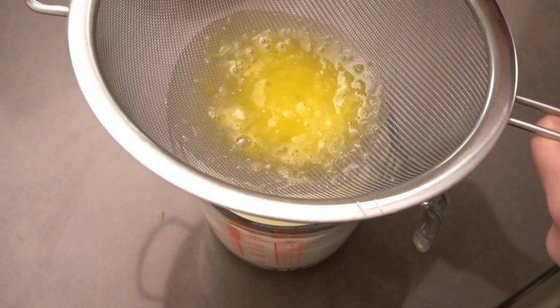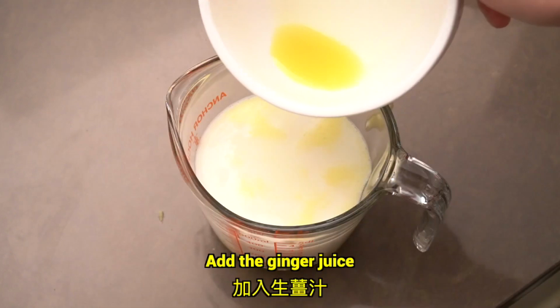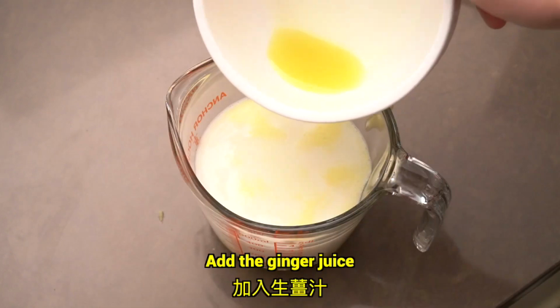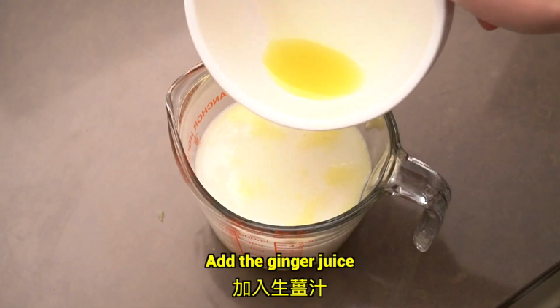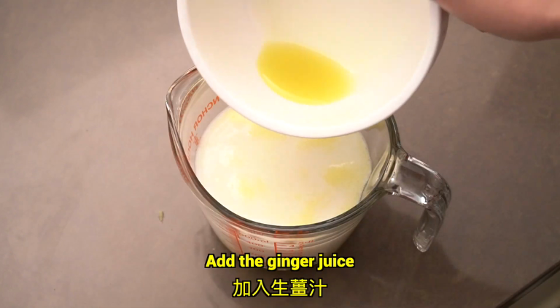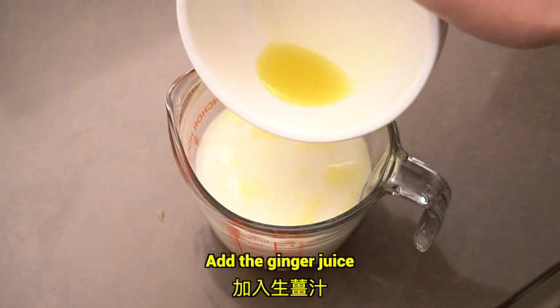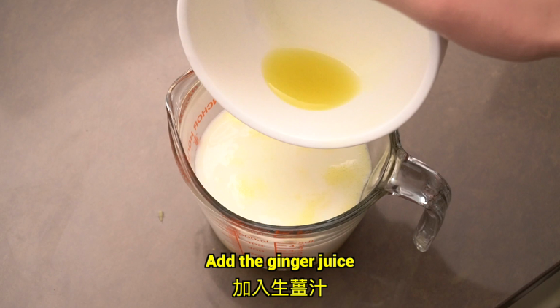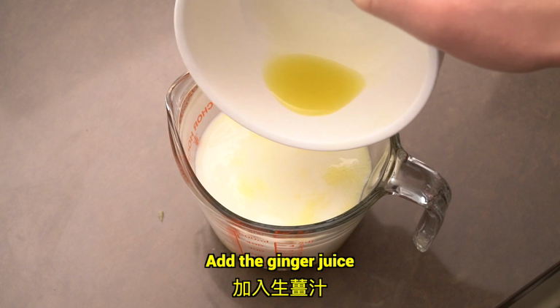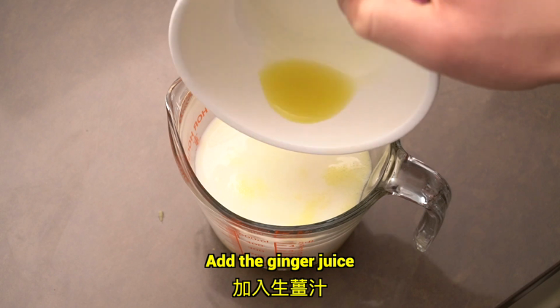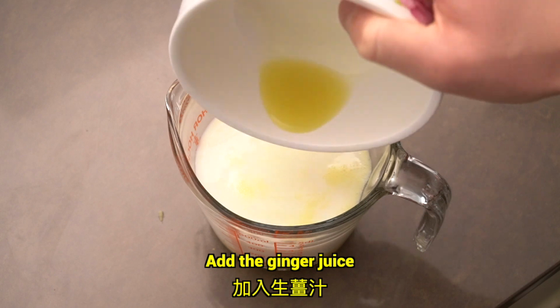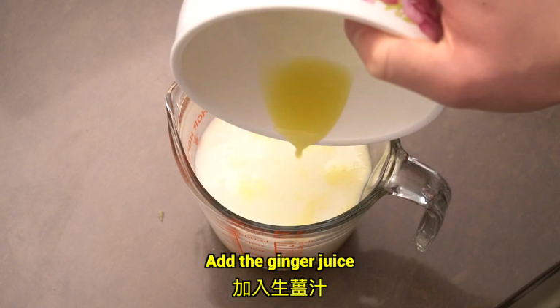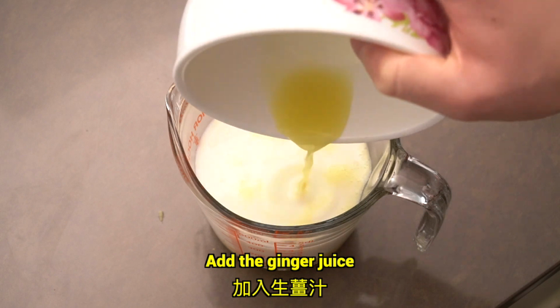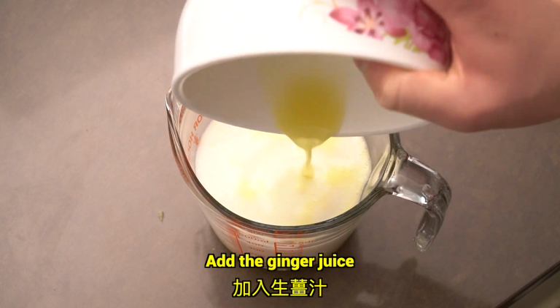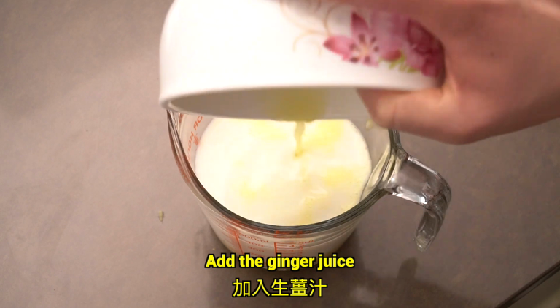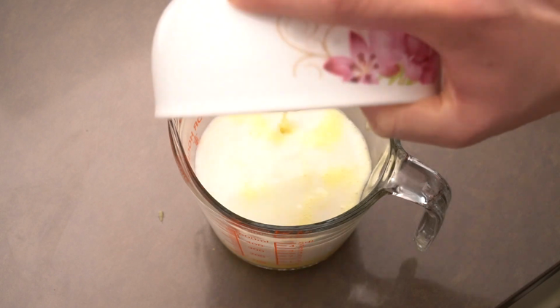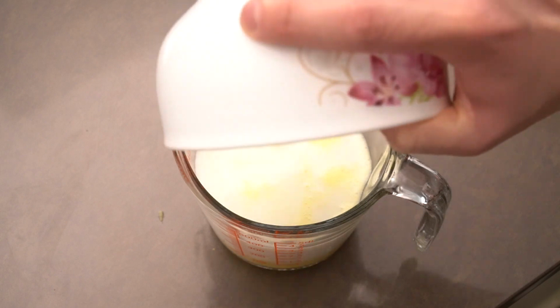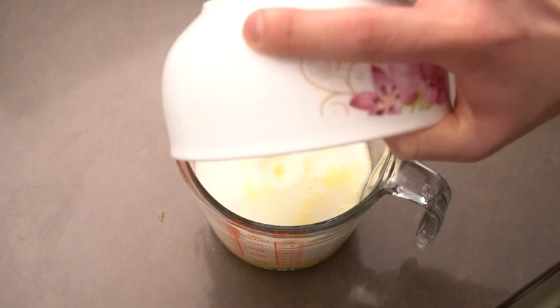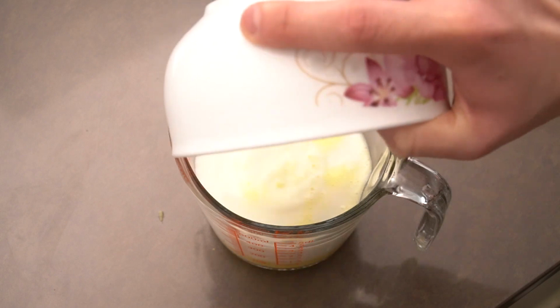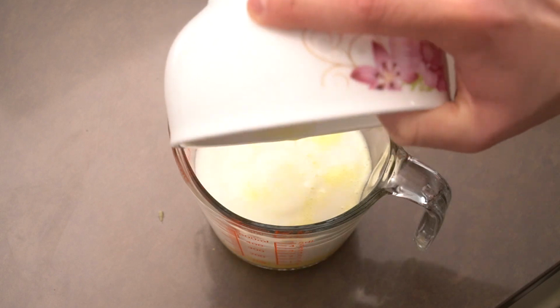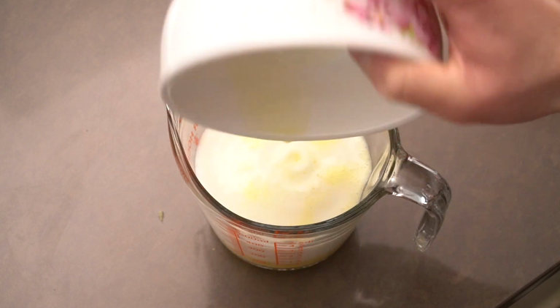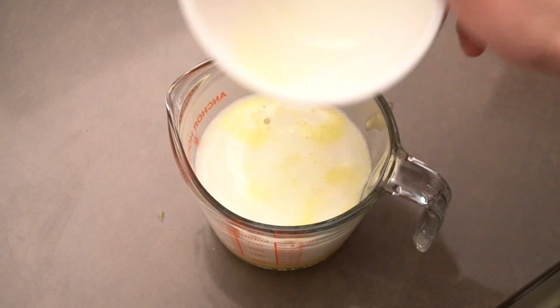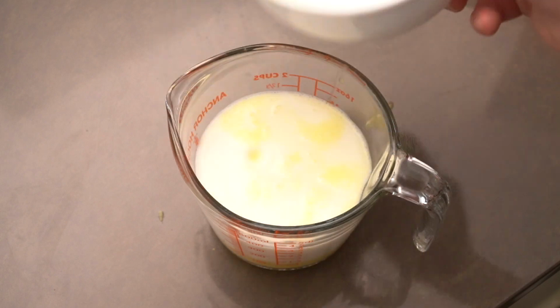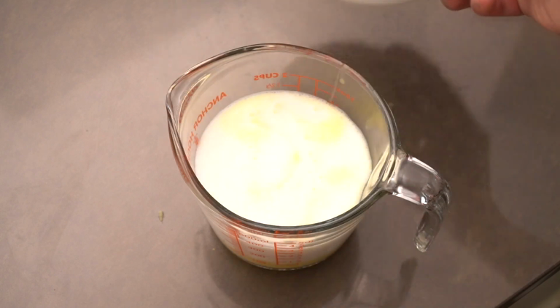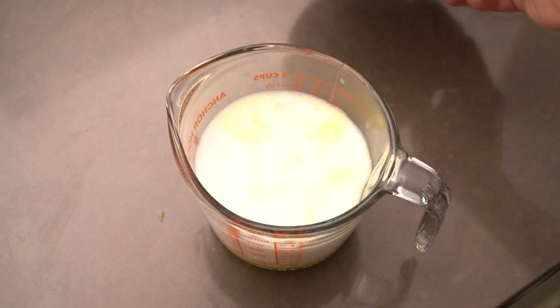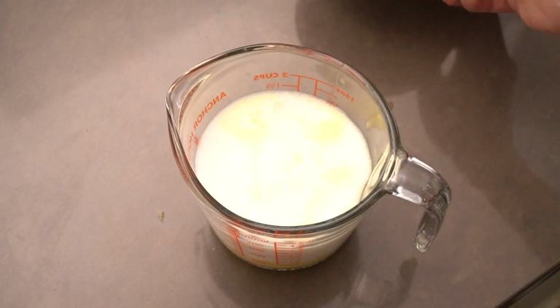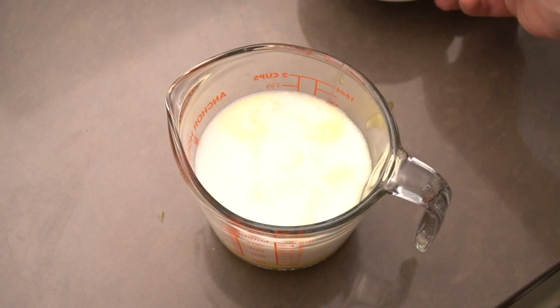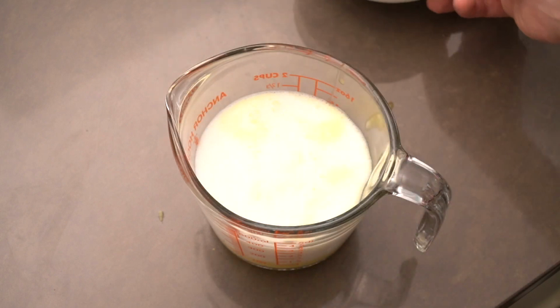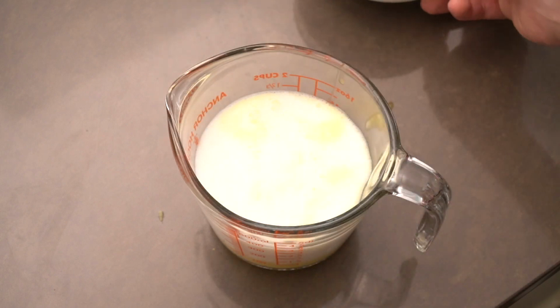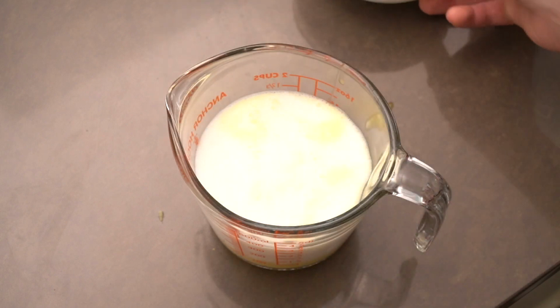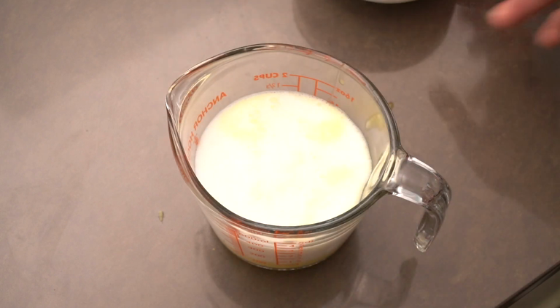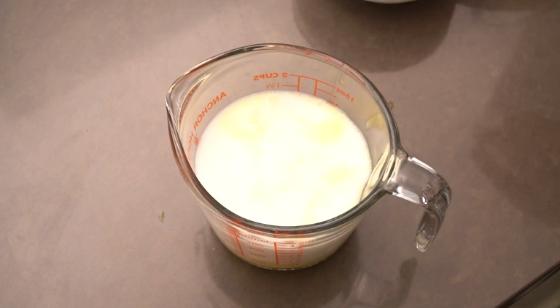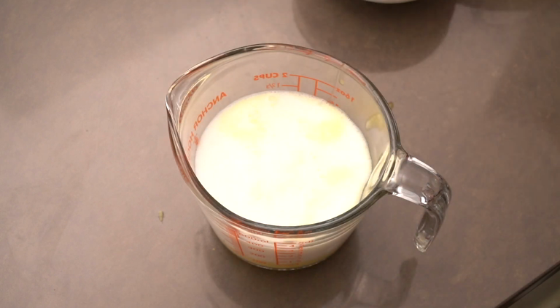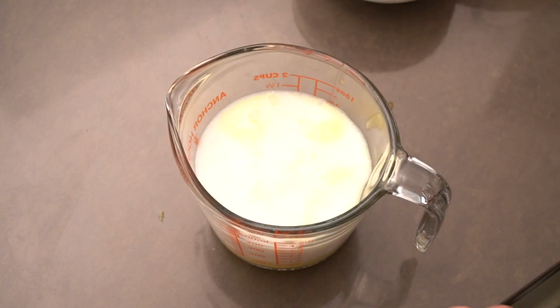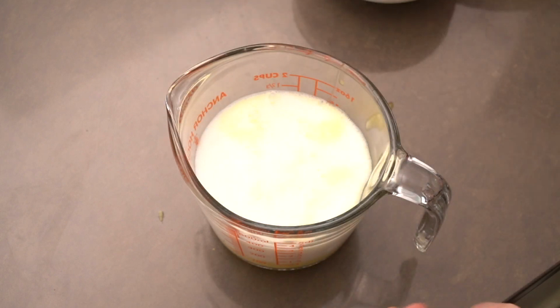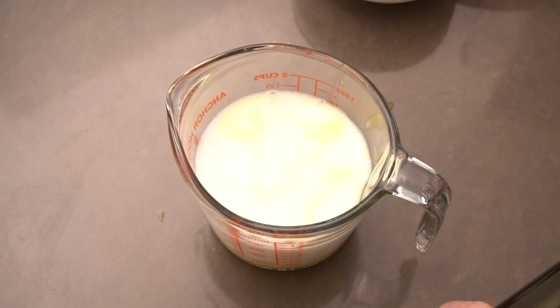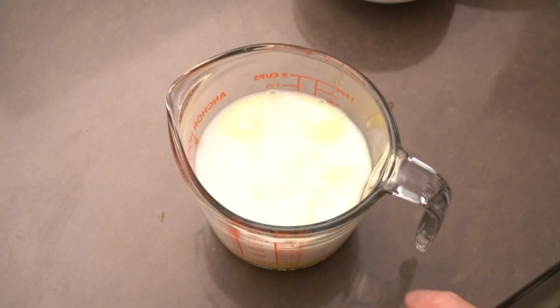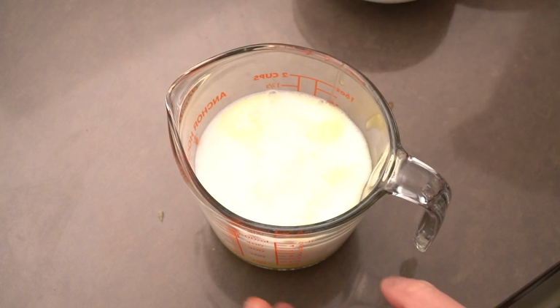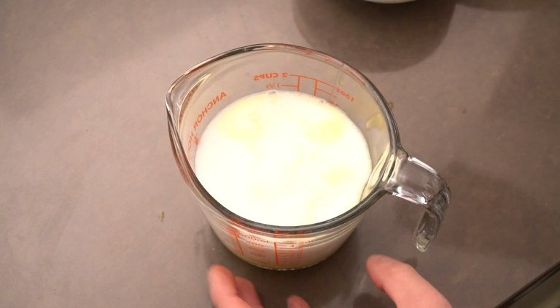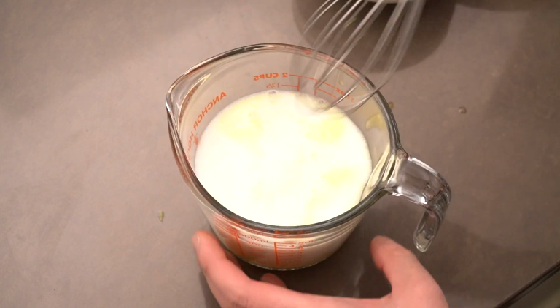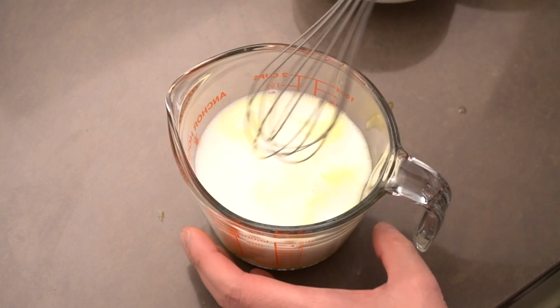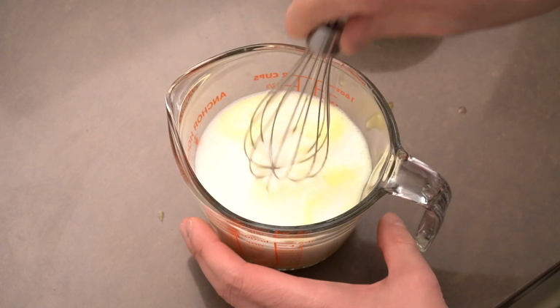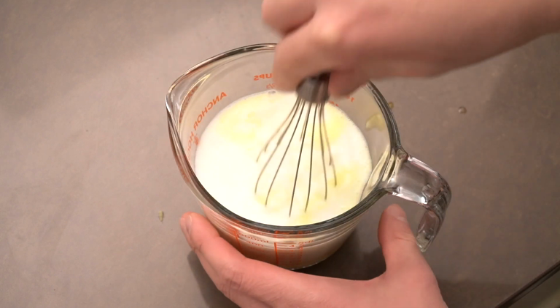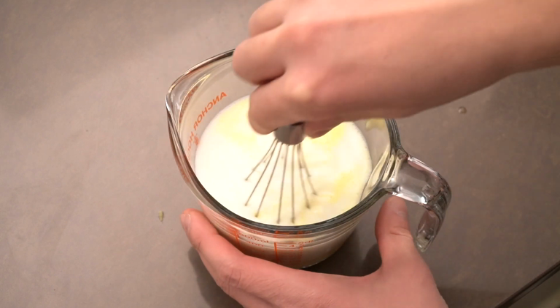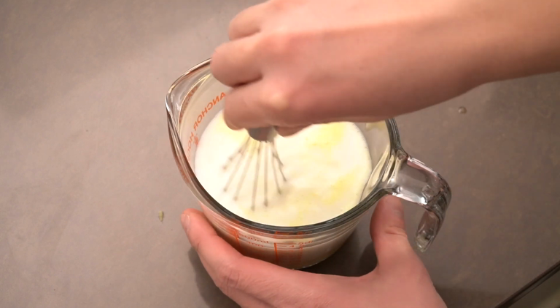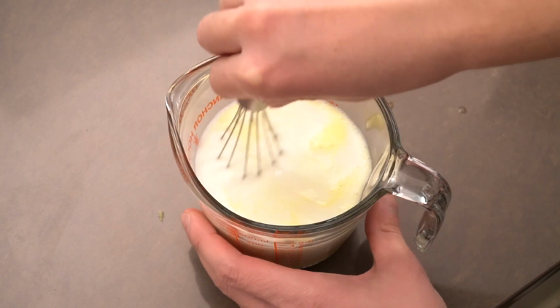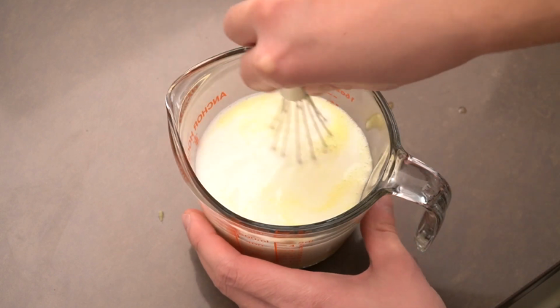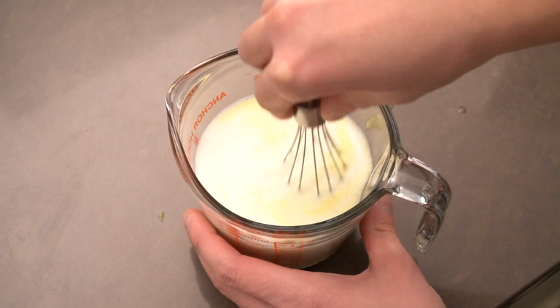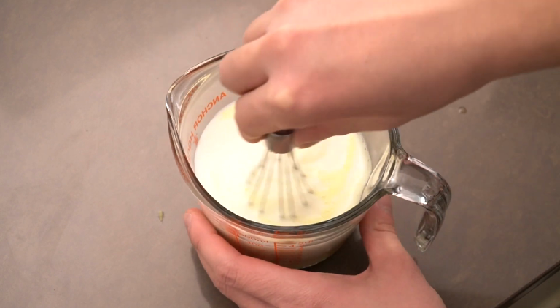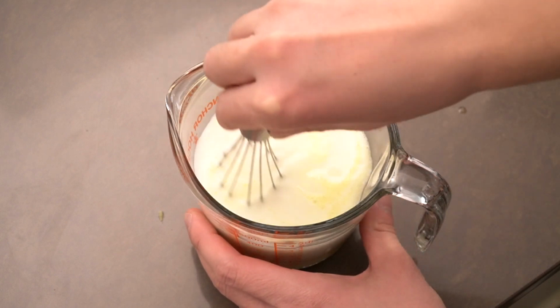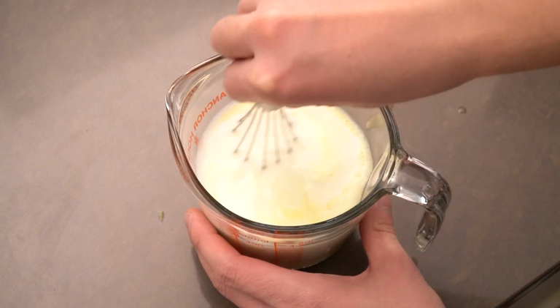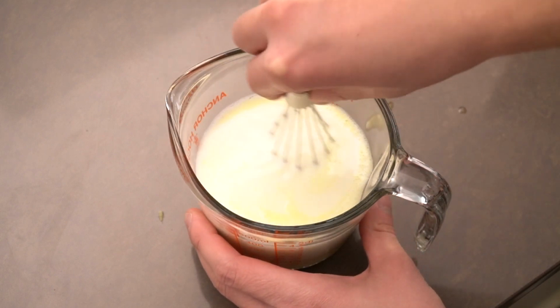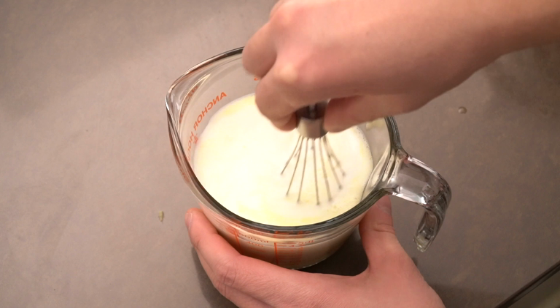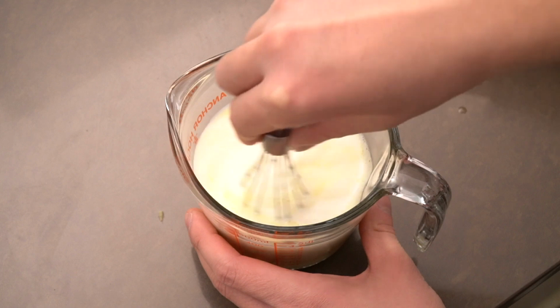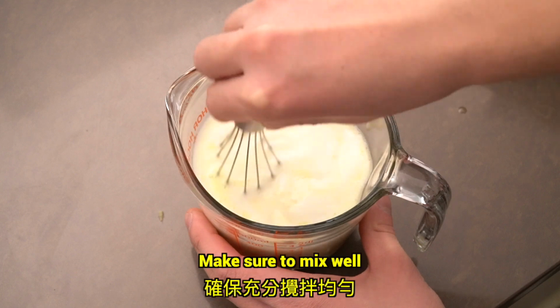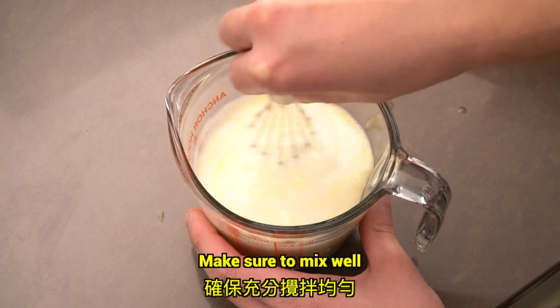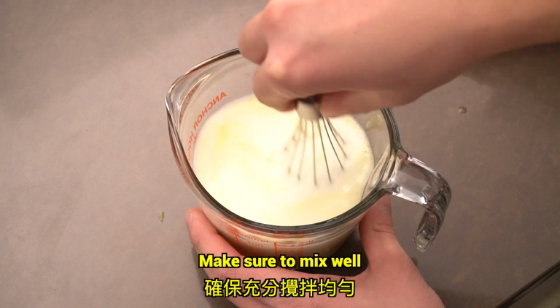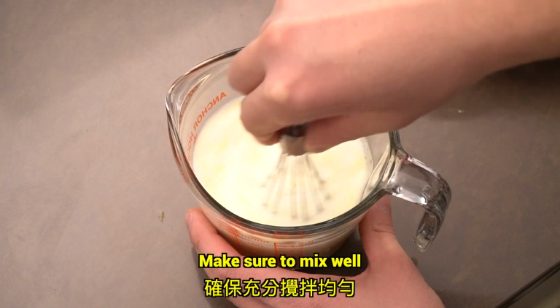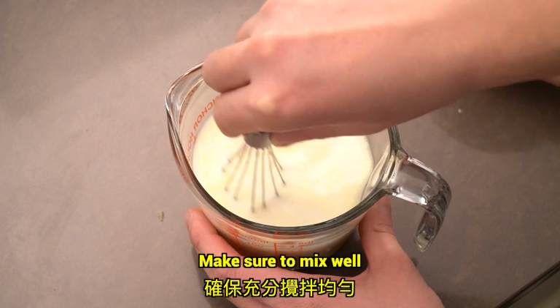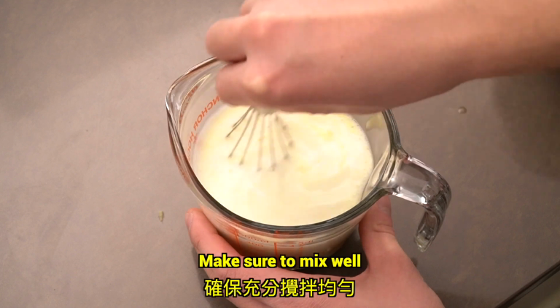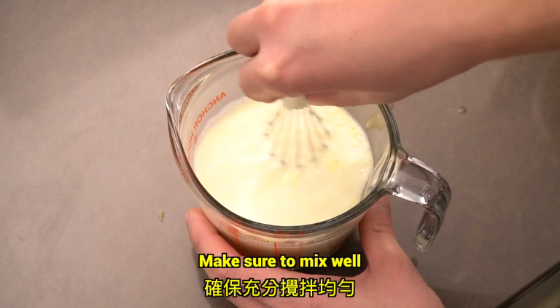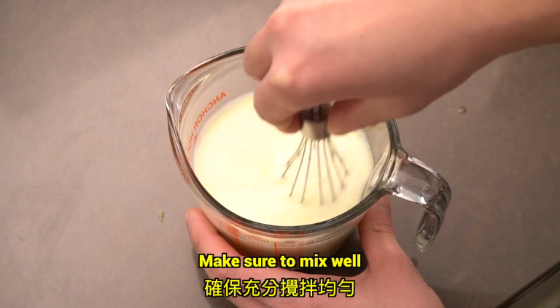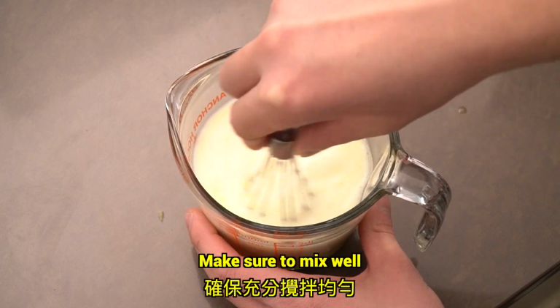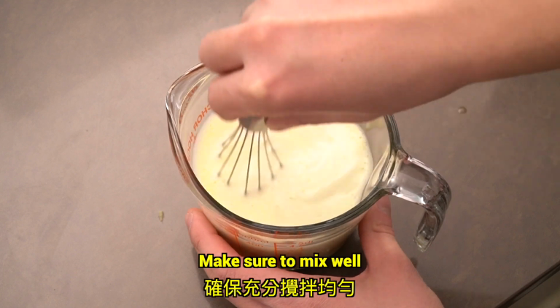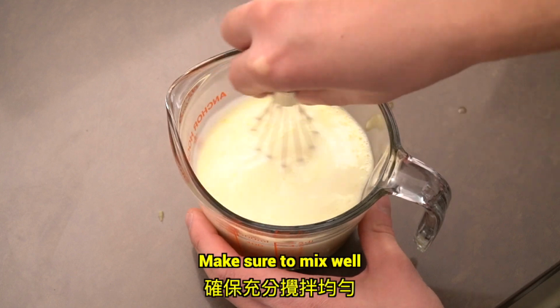Now add the ginger juice. Make sure to mix well.